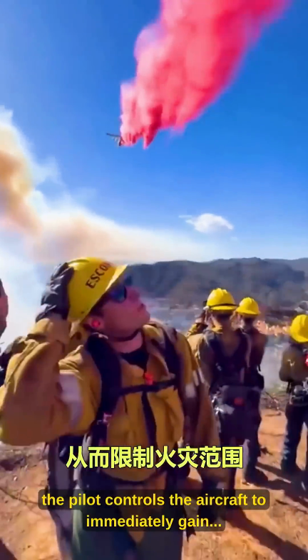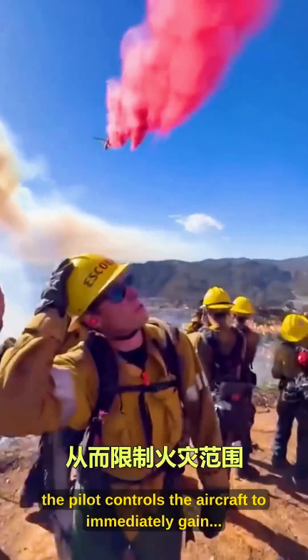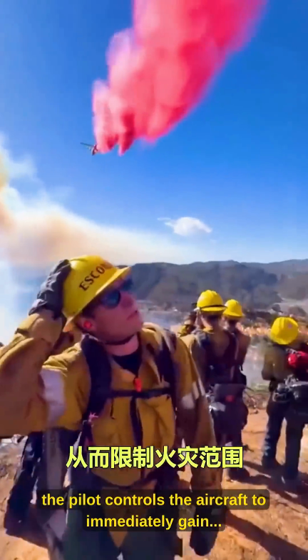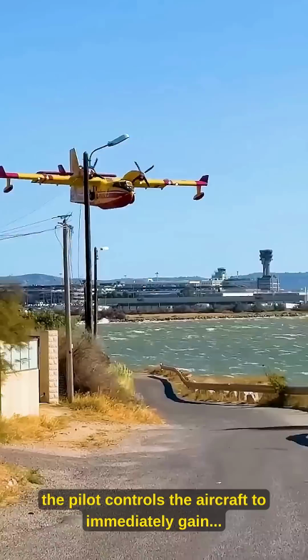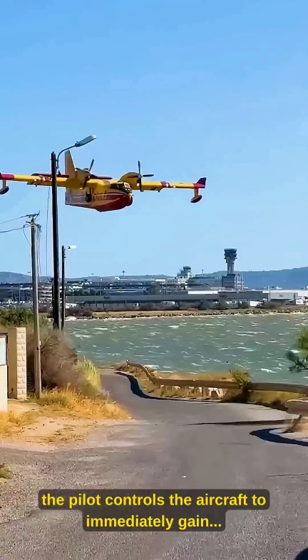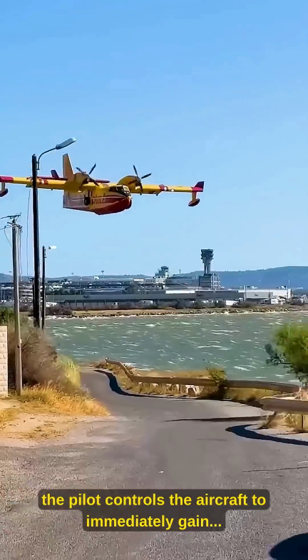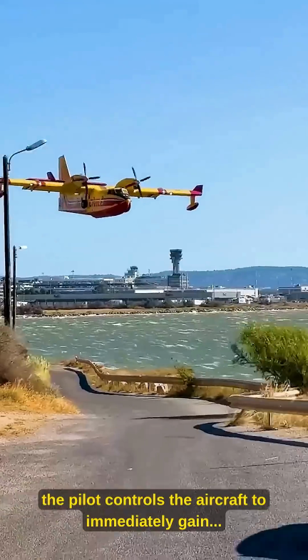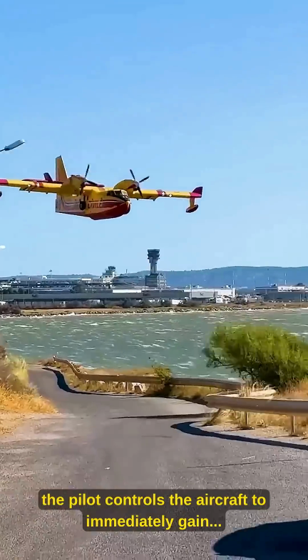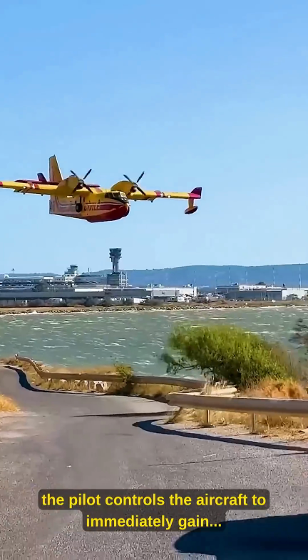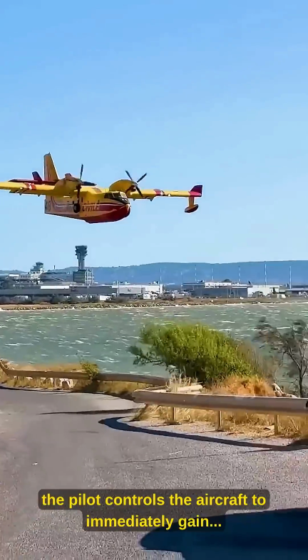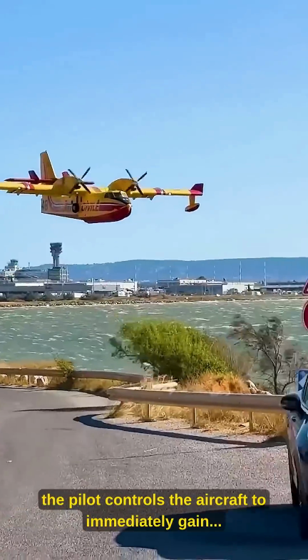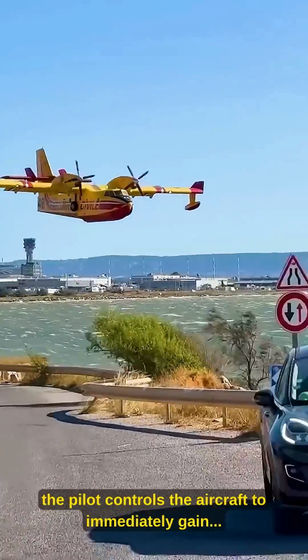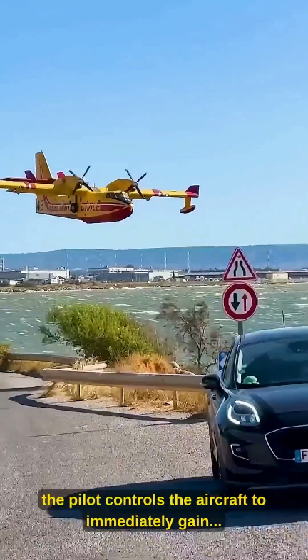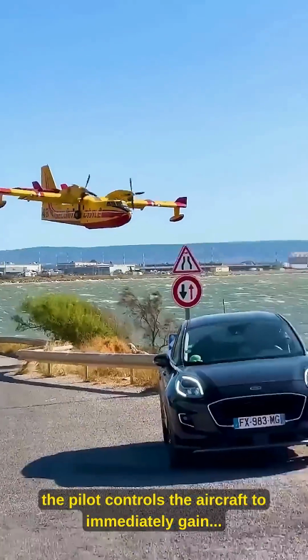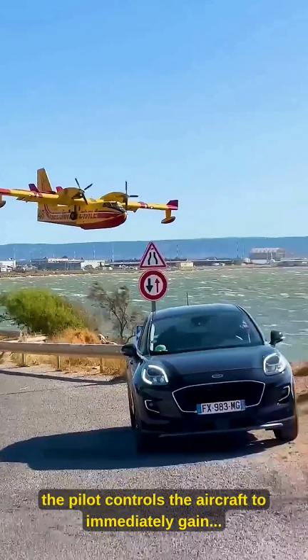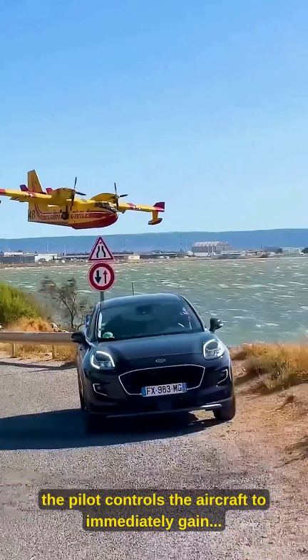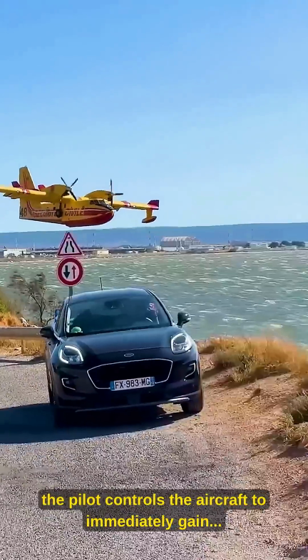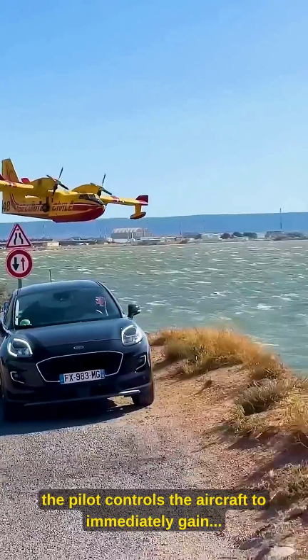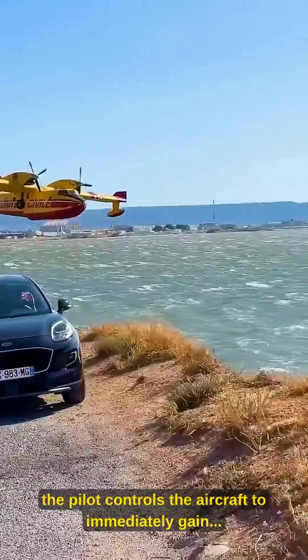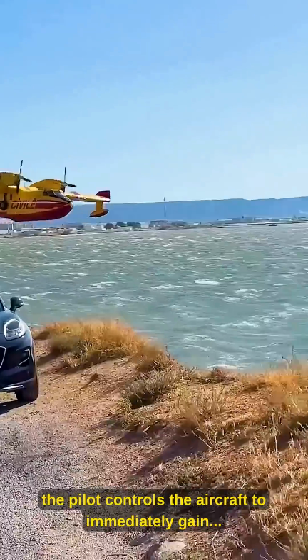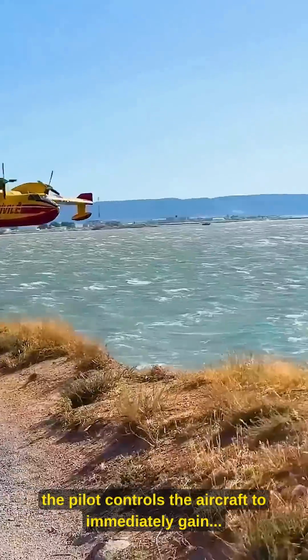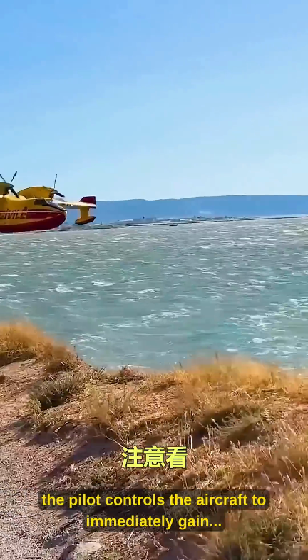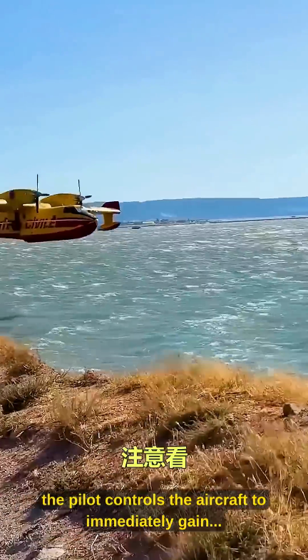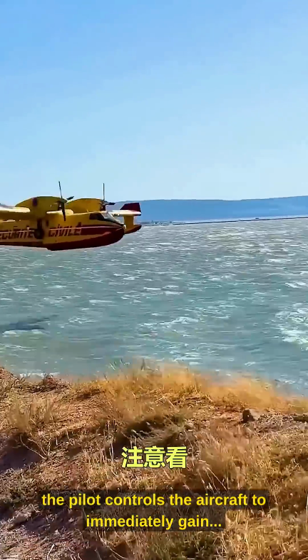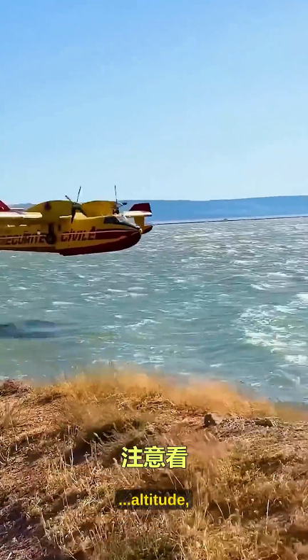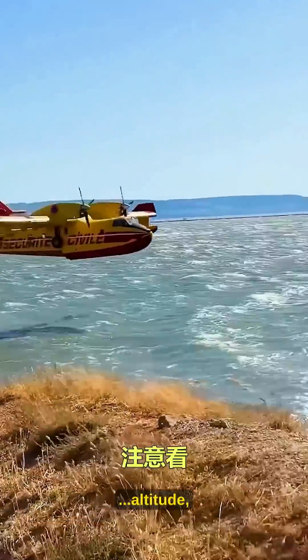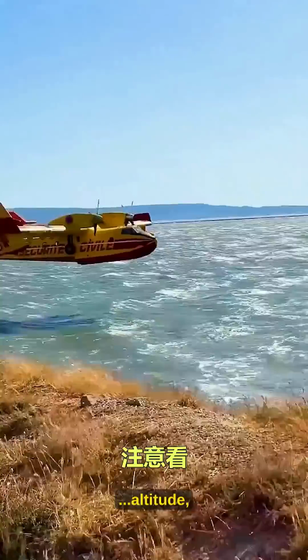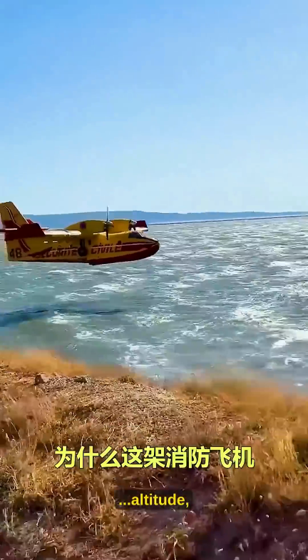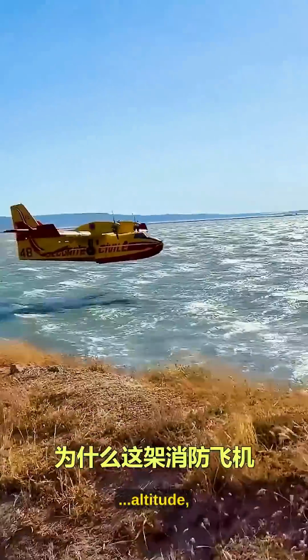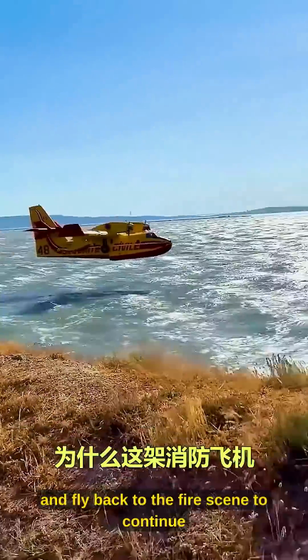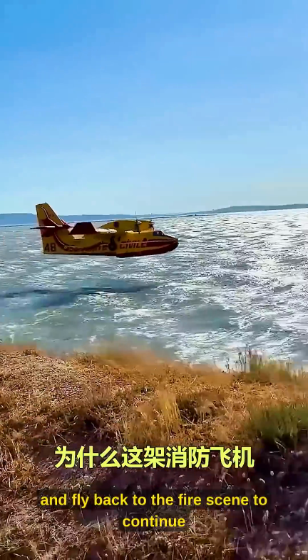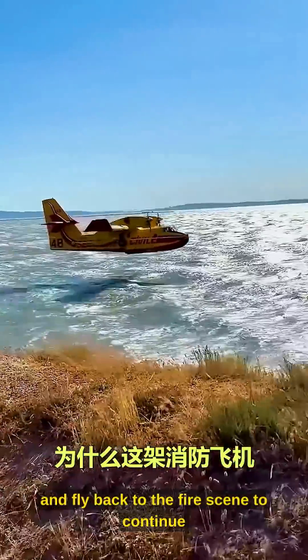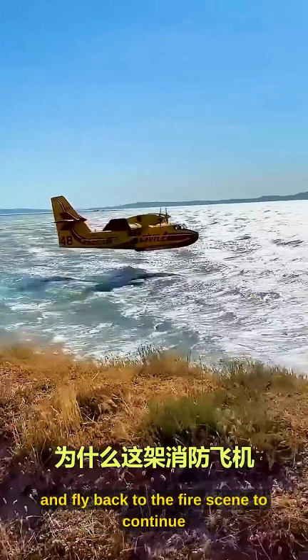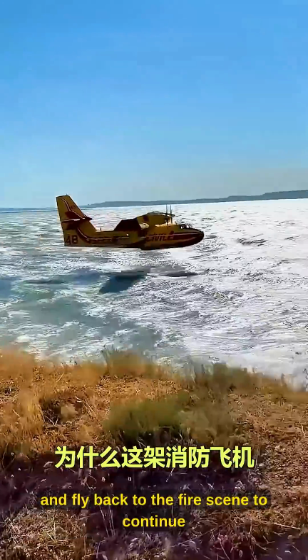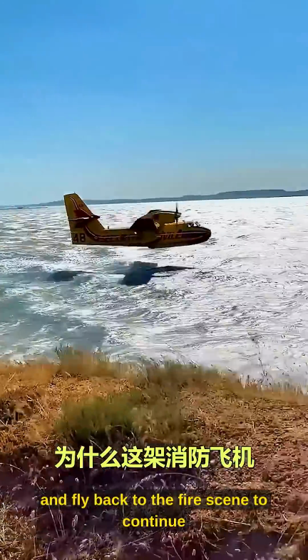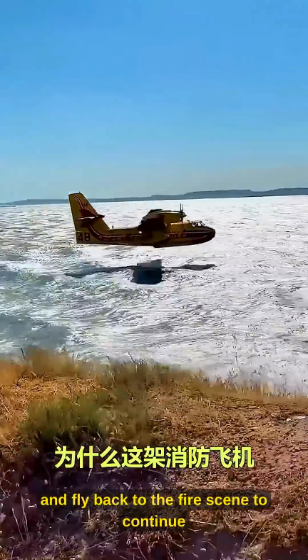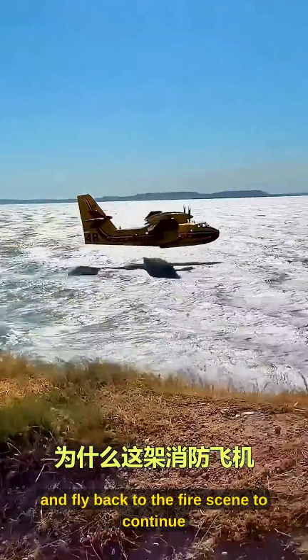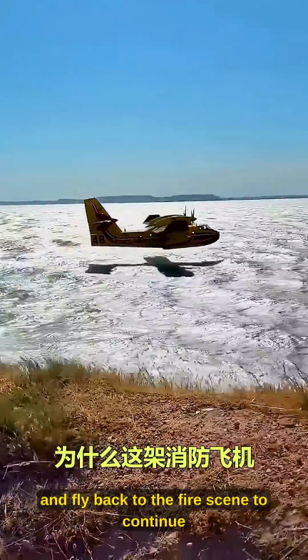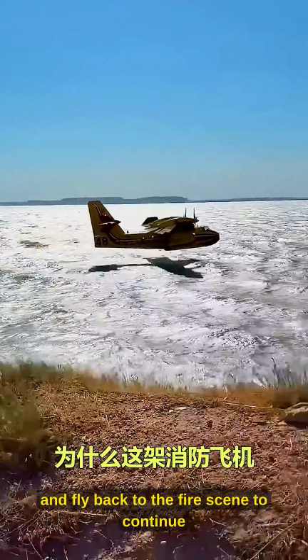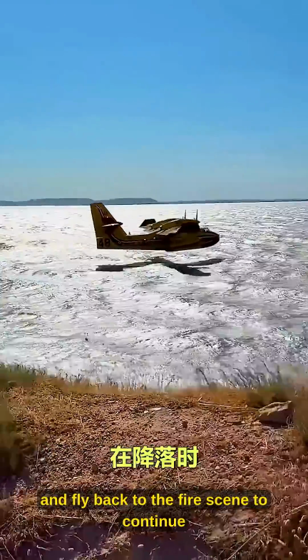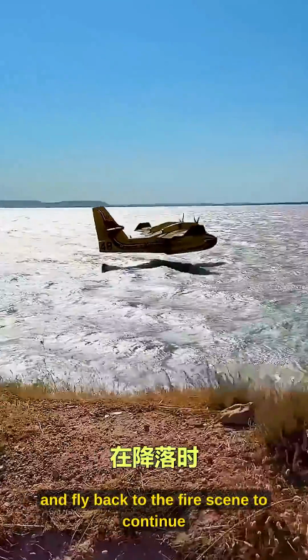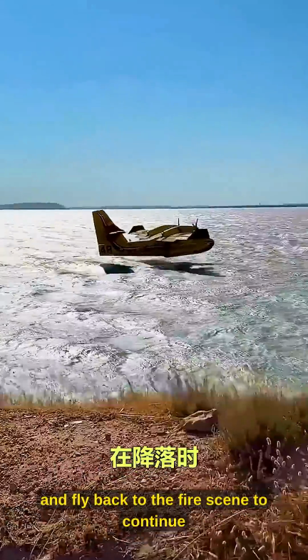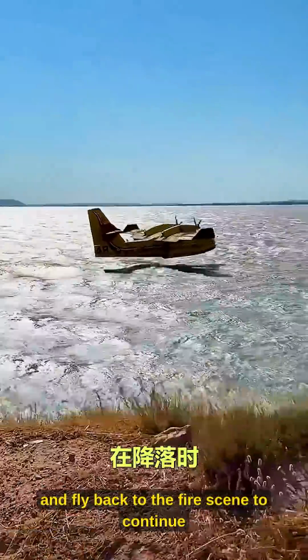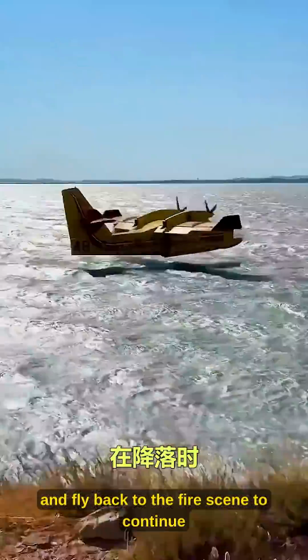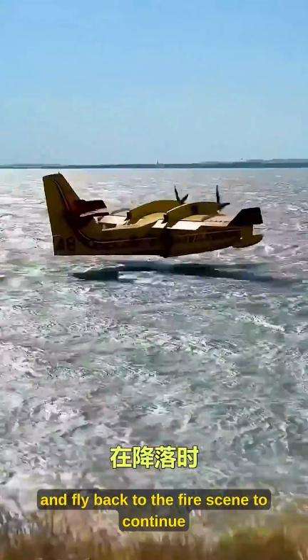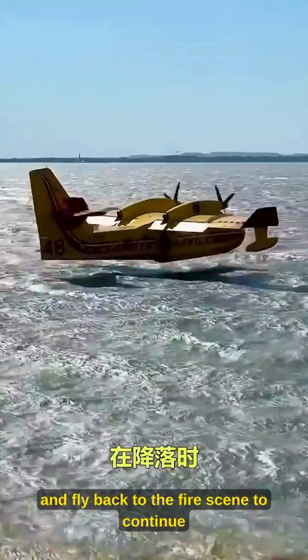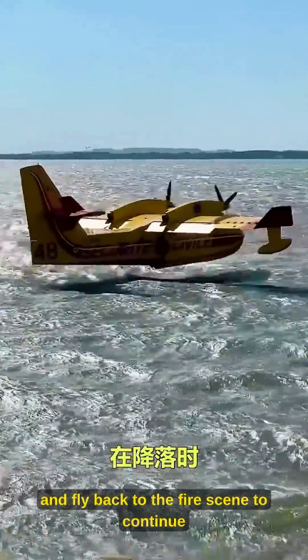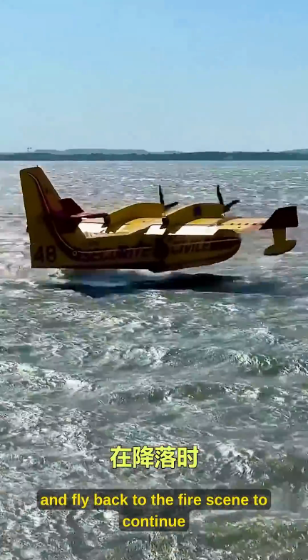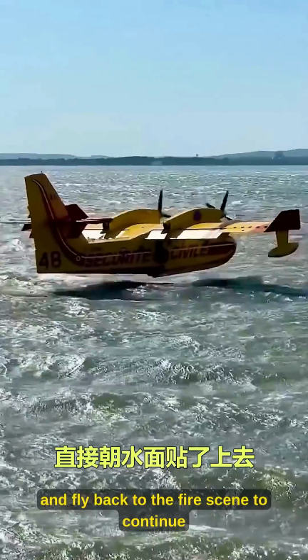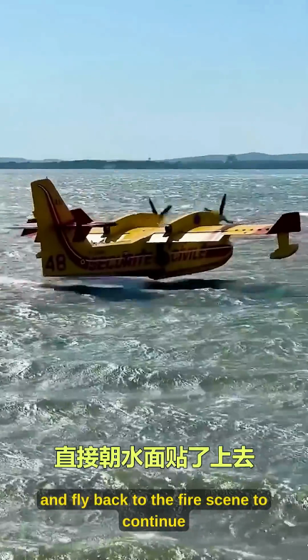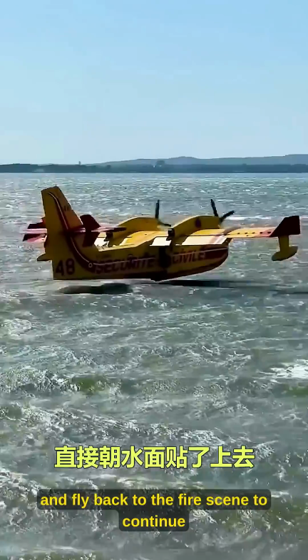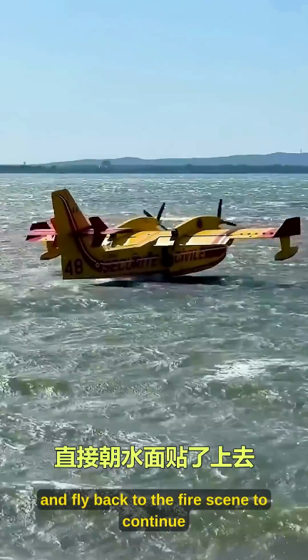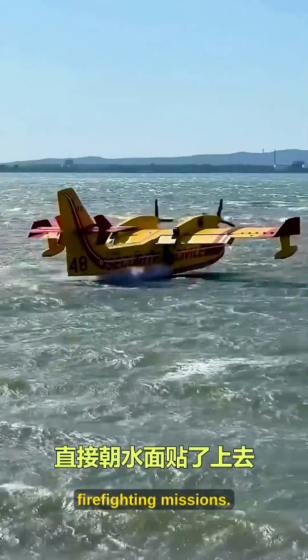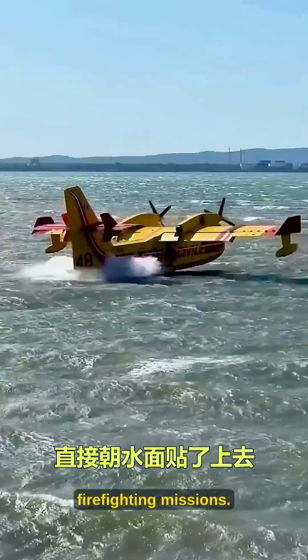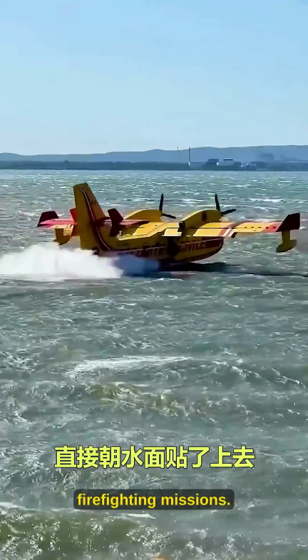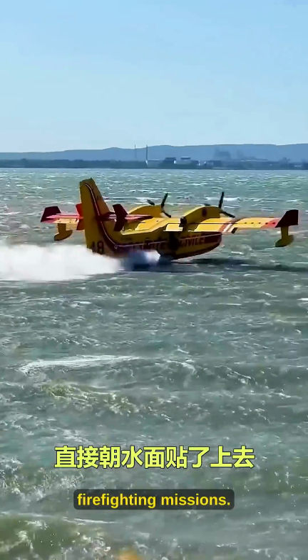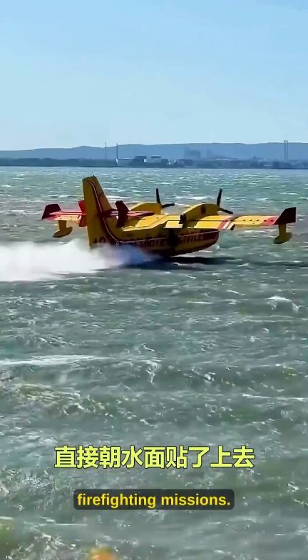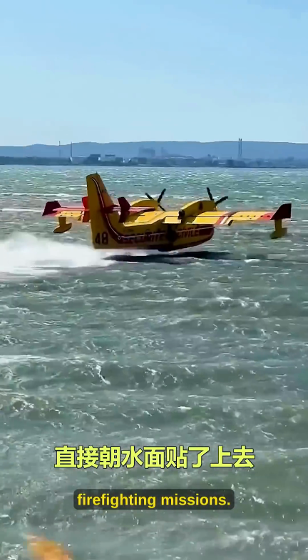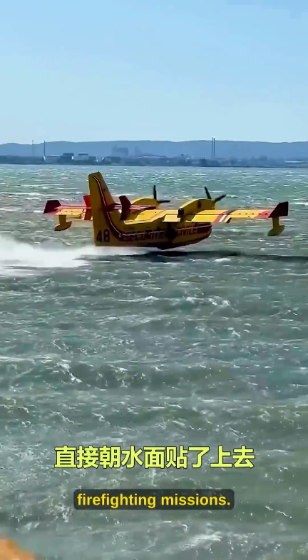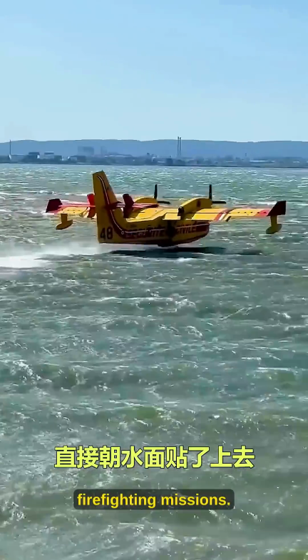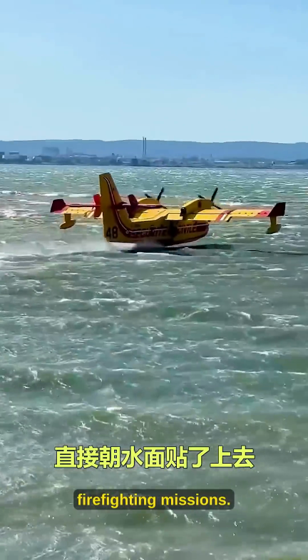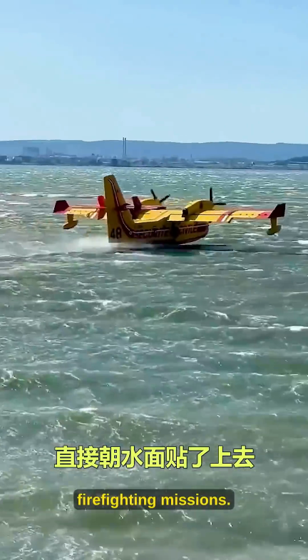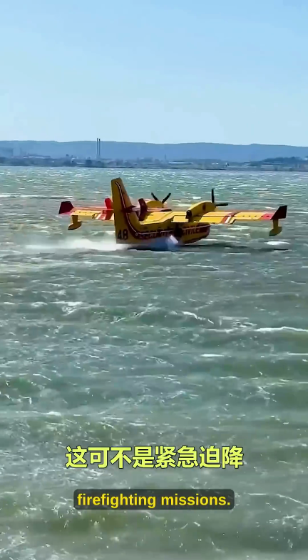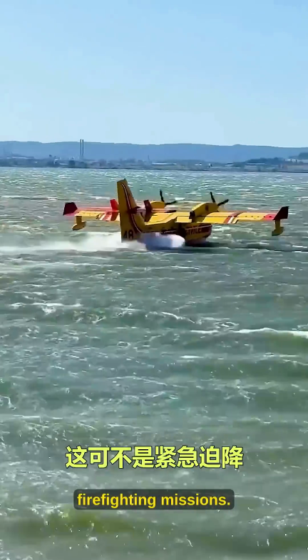Once the tanks are full, the pilot controls the aircraft to immediately gain altitude and fly back to the fire scene to continue firefighting missions.